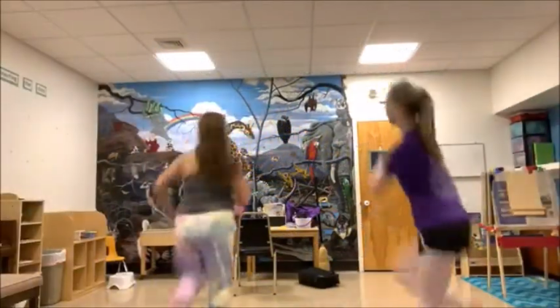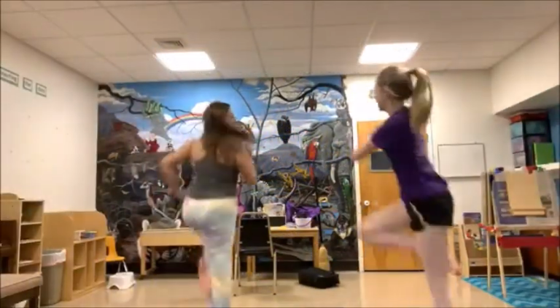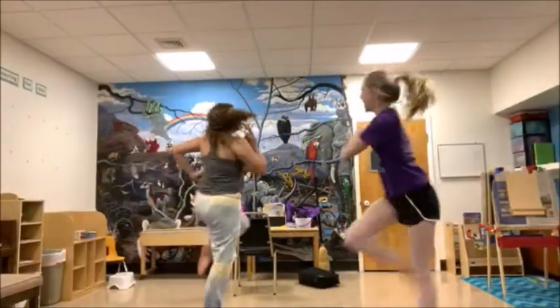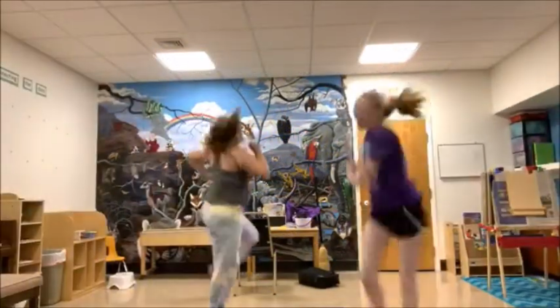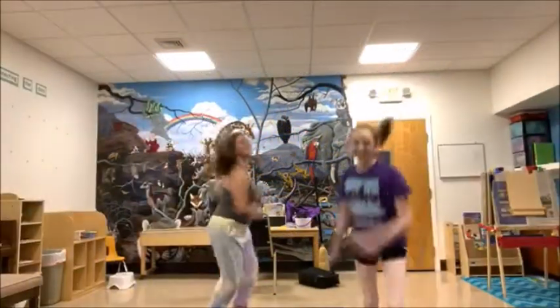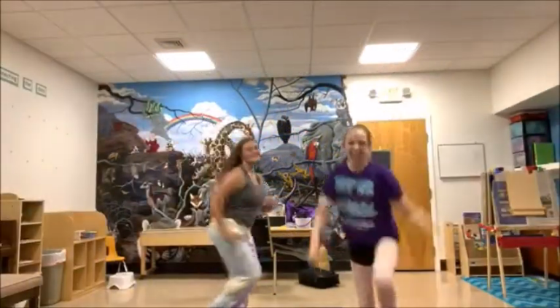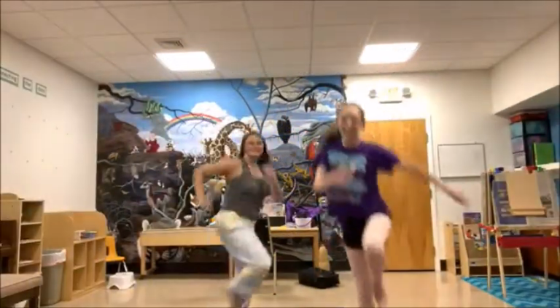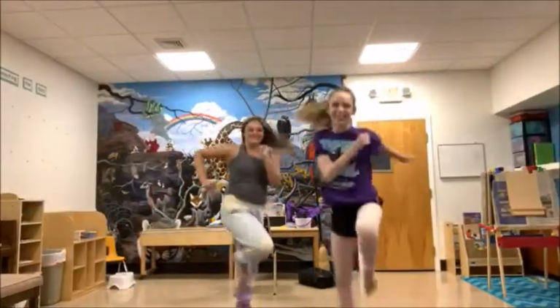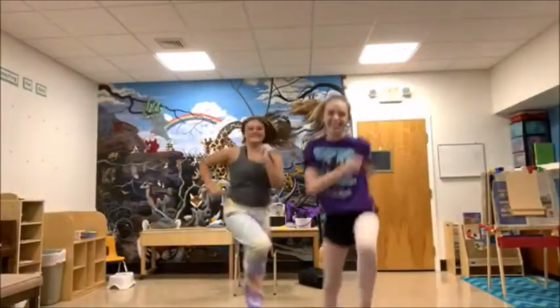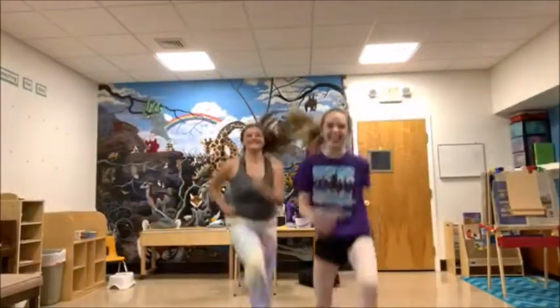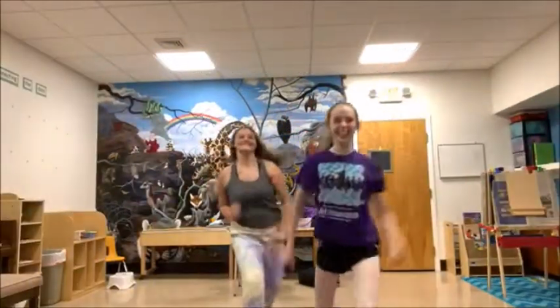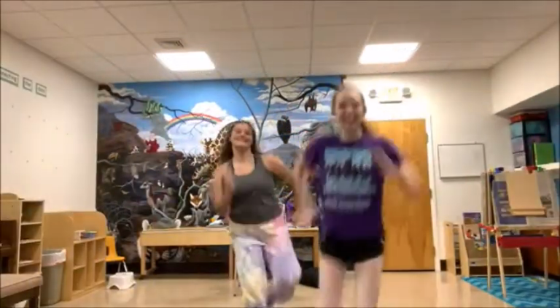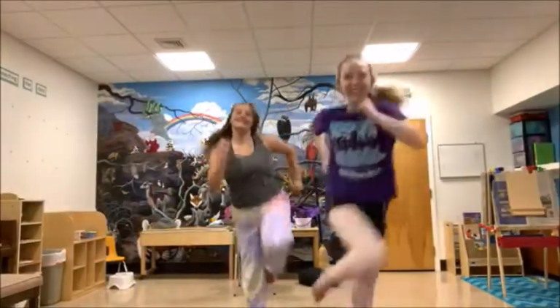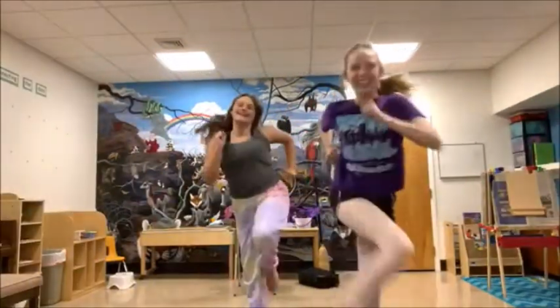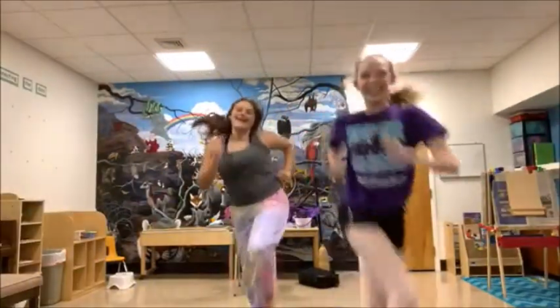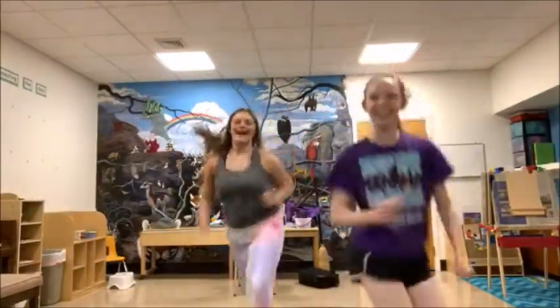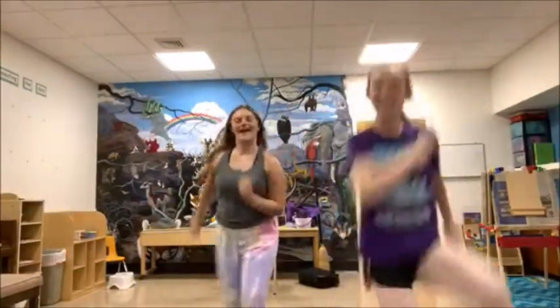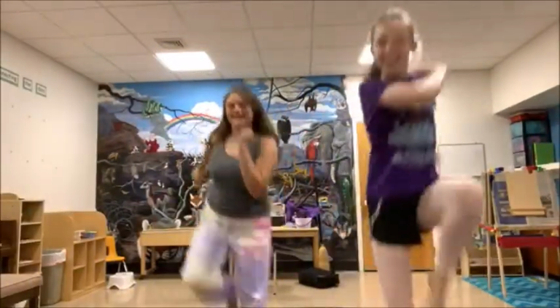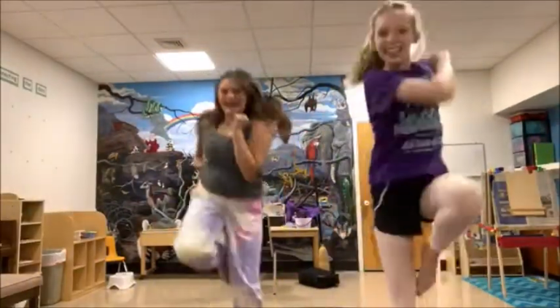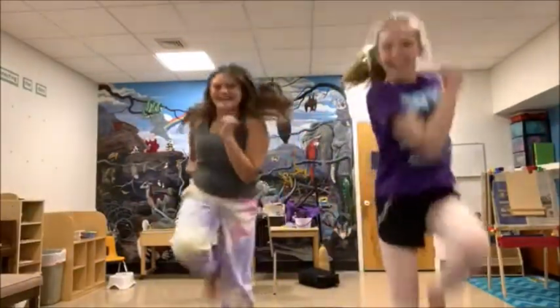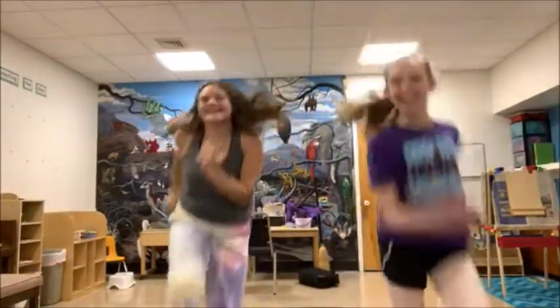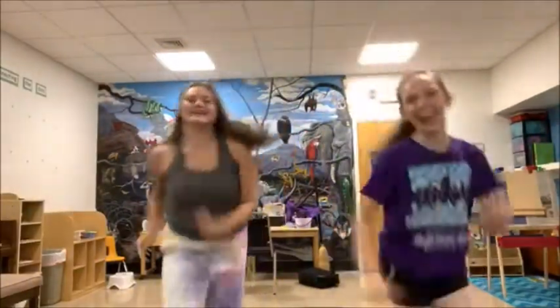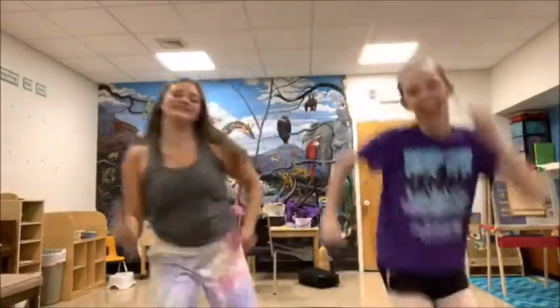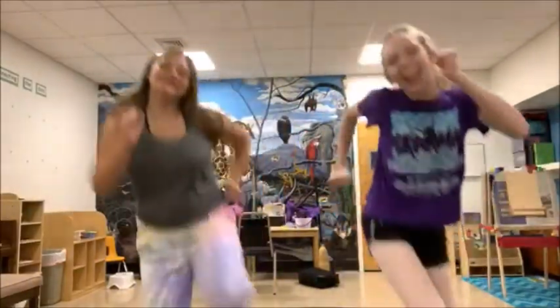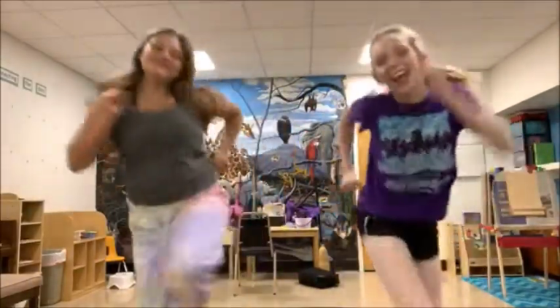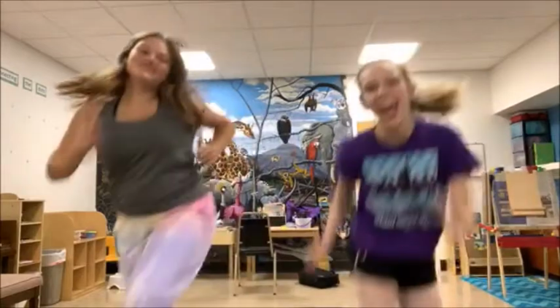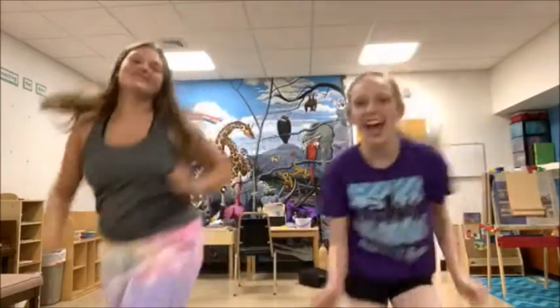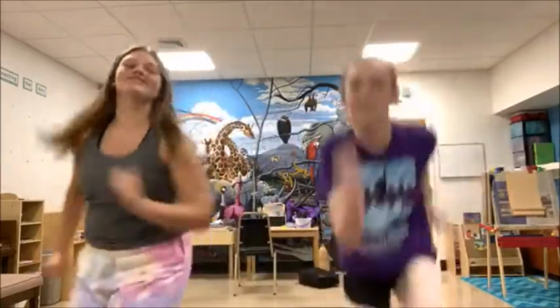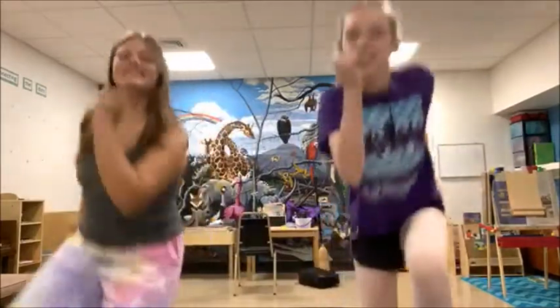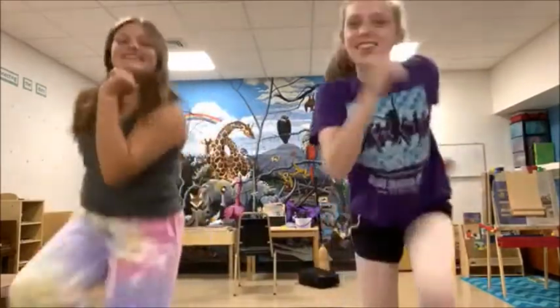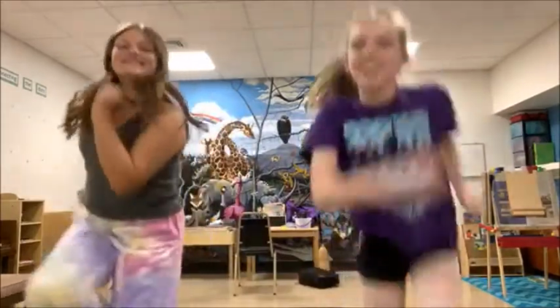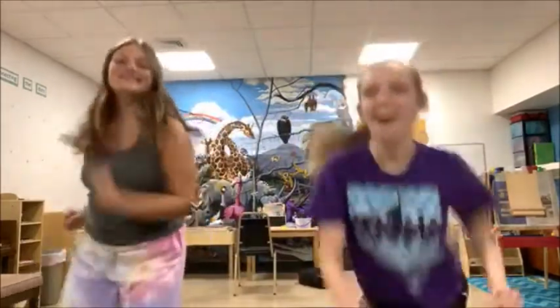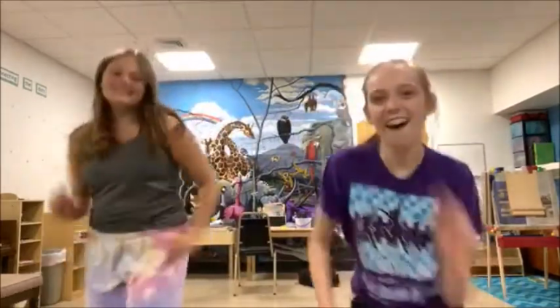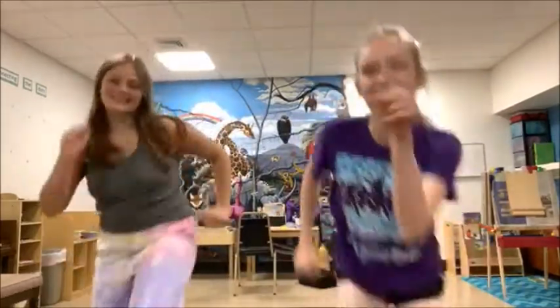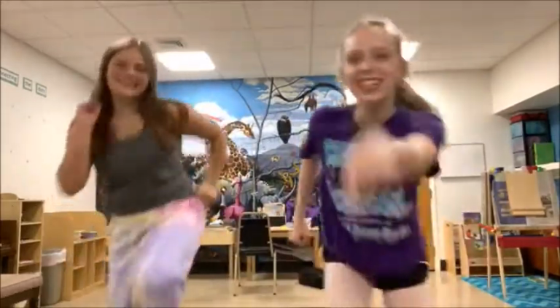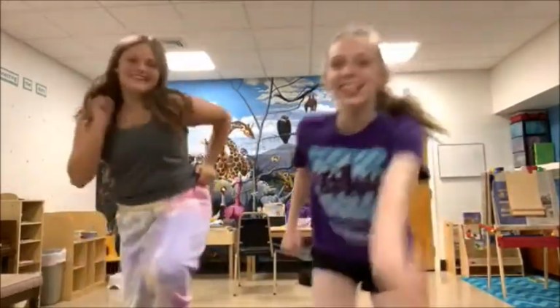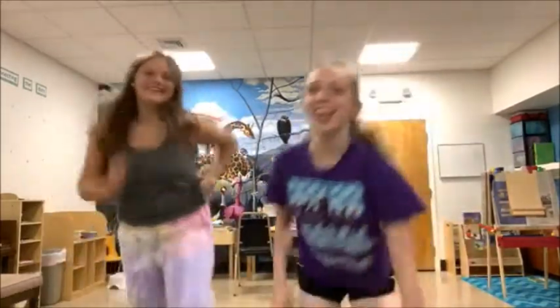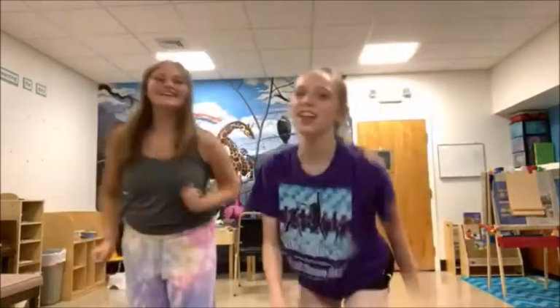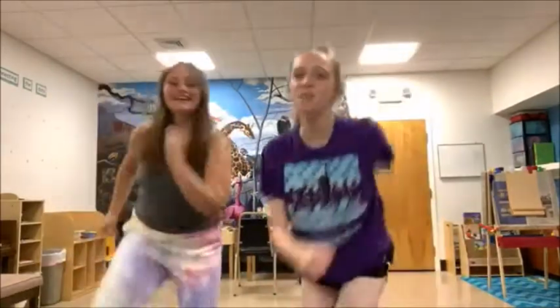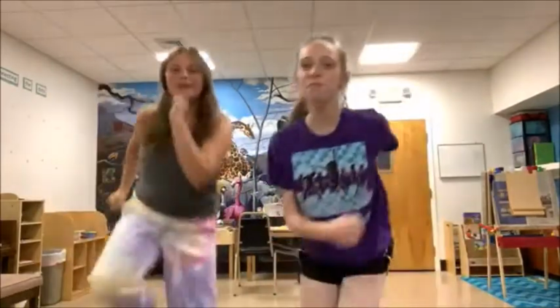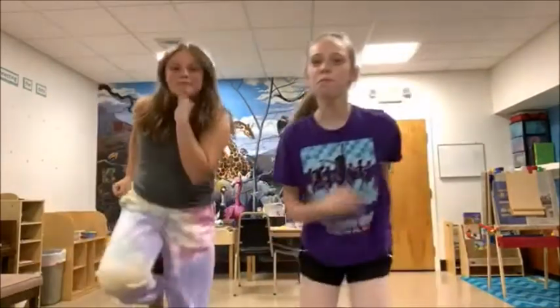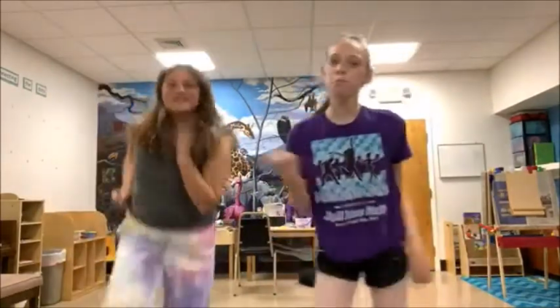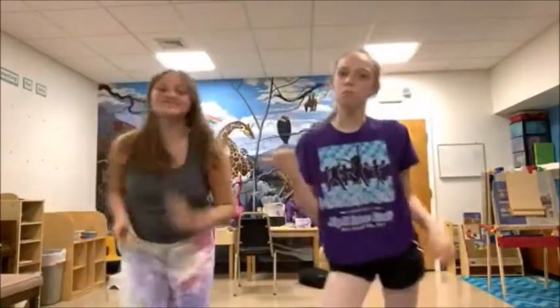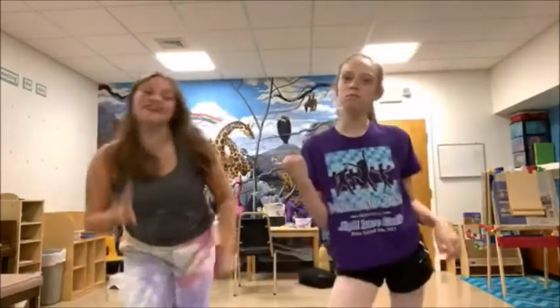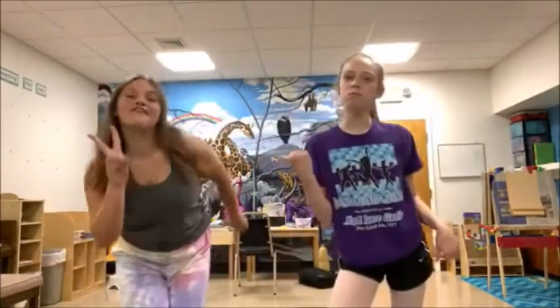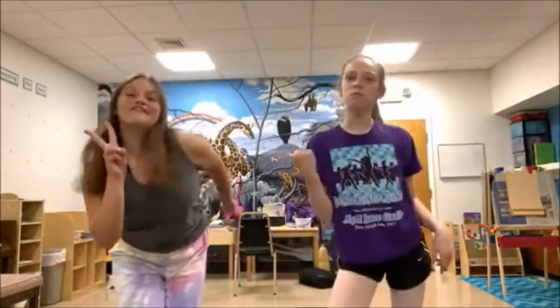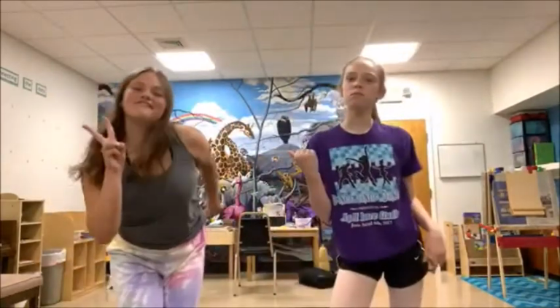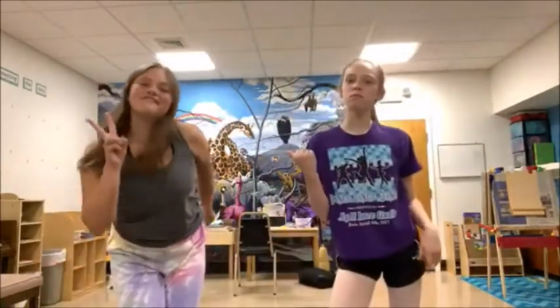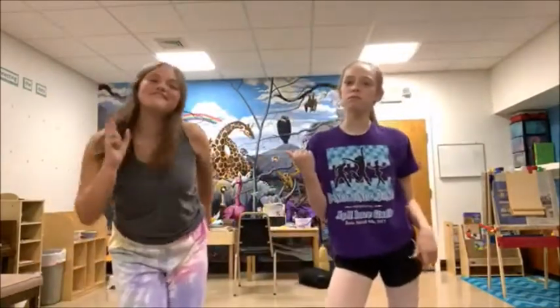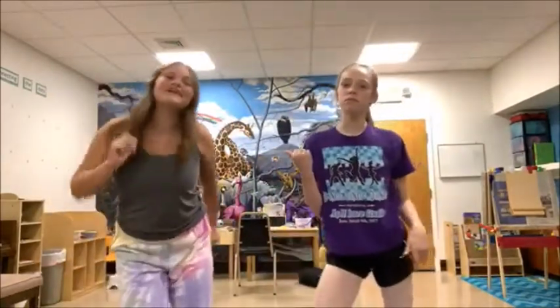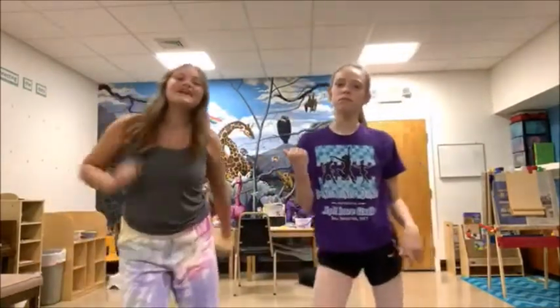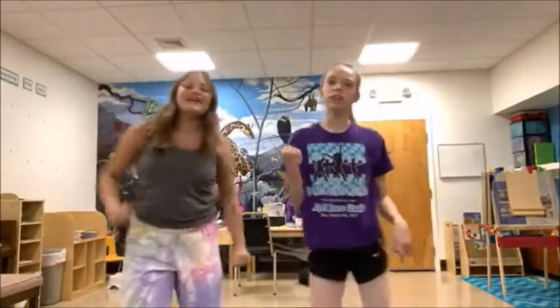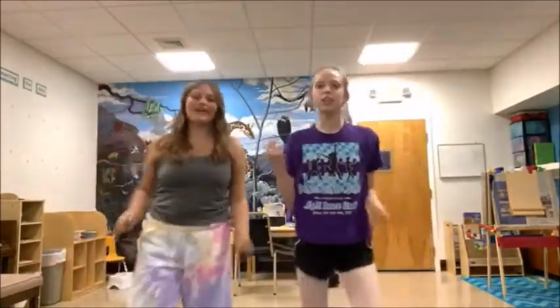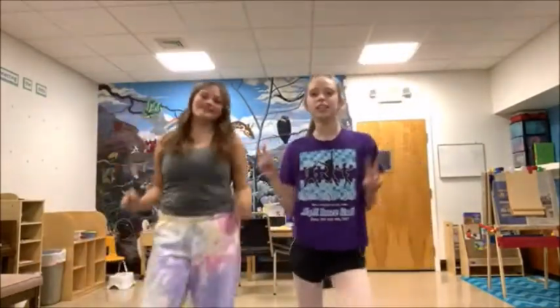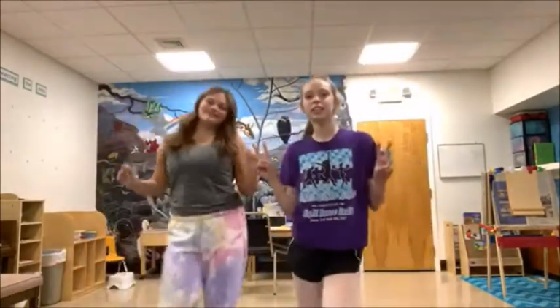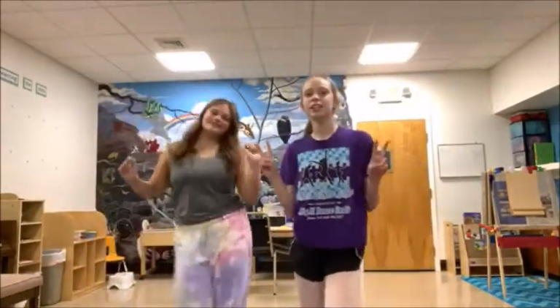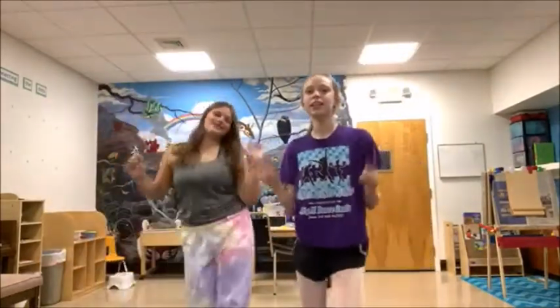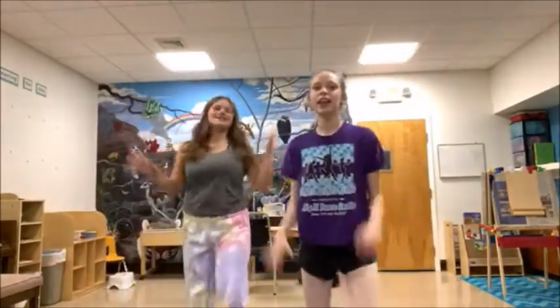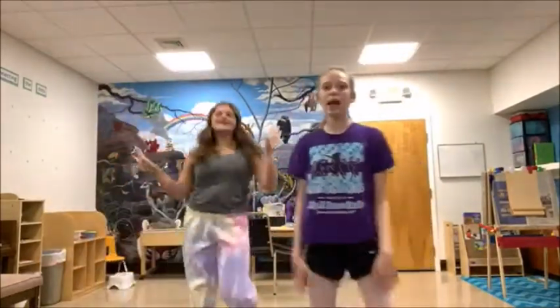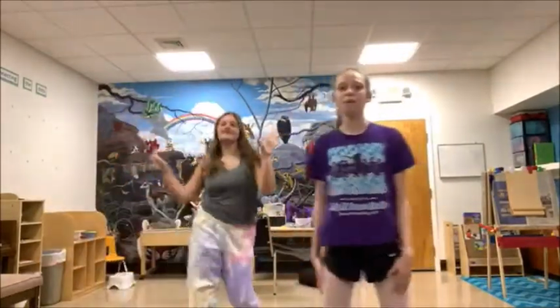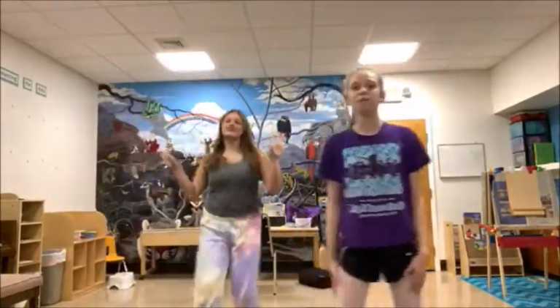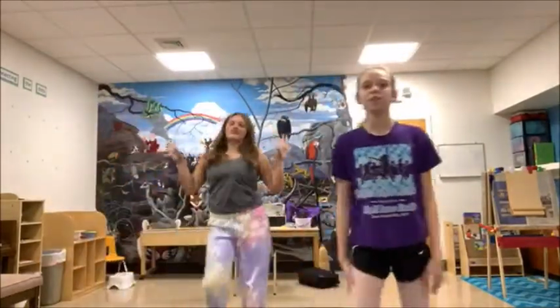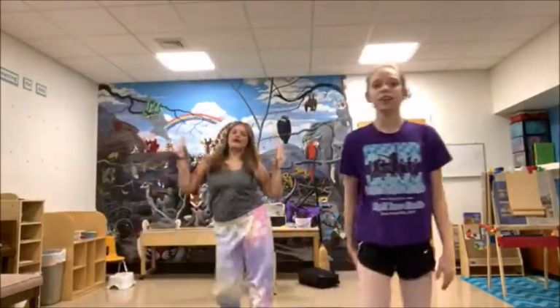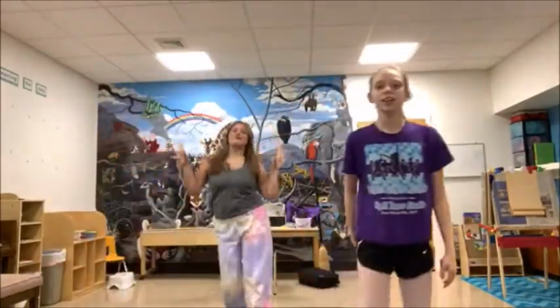Hey guys, it's Sydney and Natalie here, and we're doing all of this together, part two. Okay, now for the choreo.